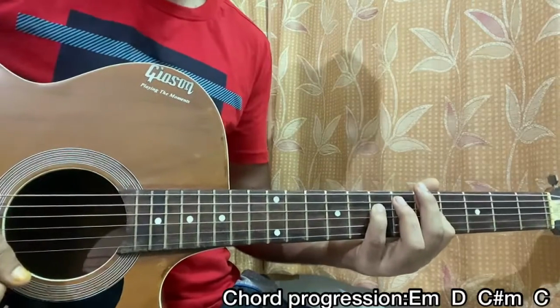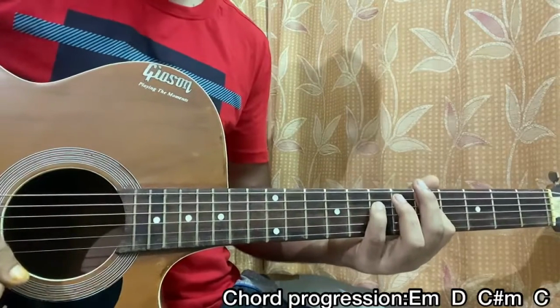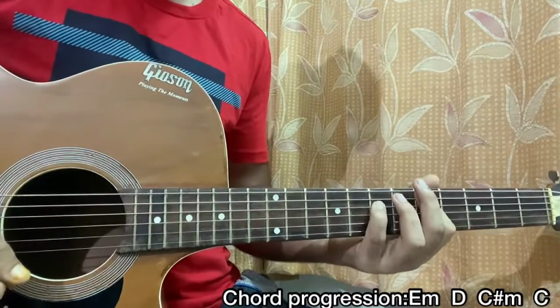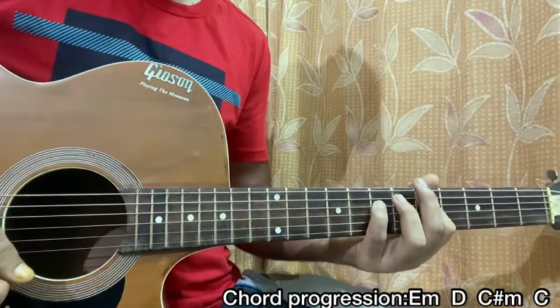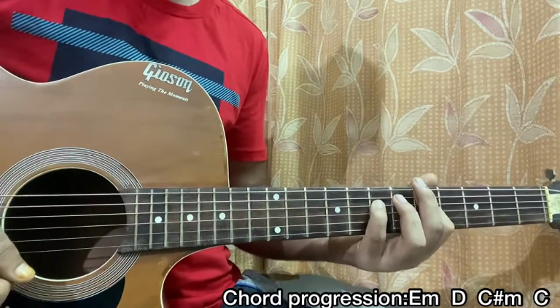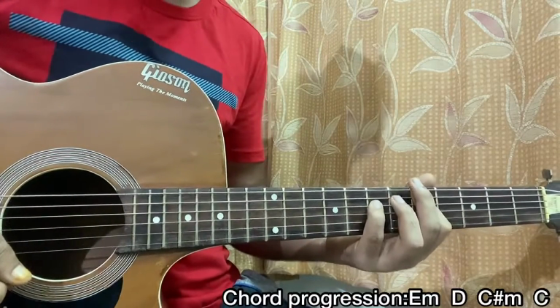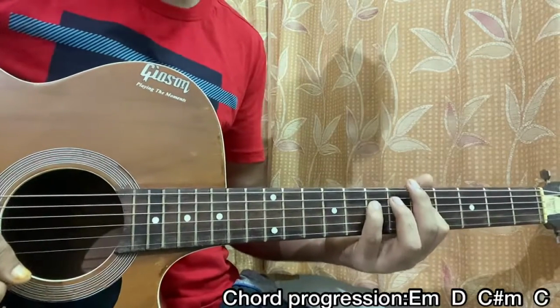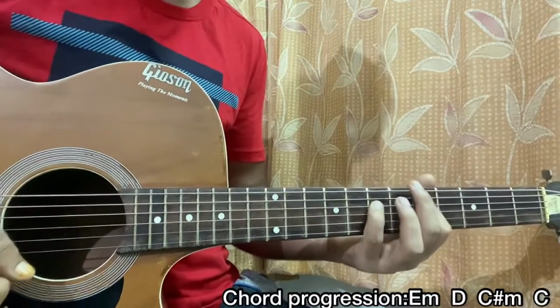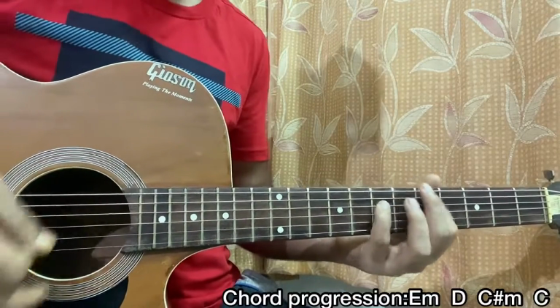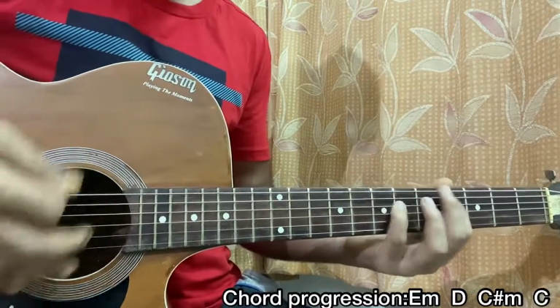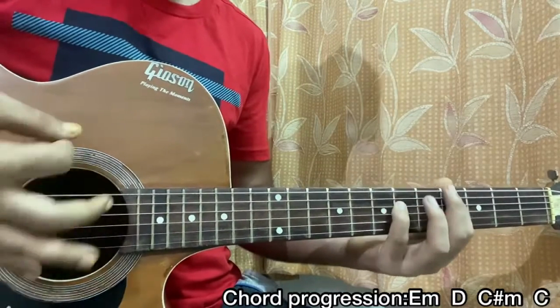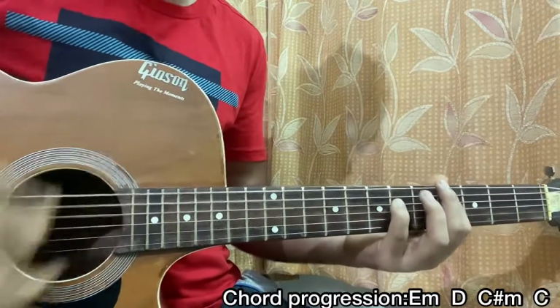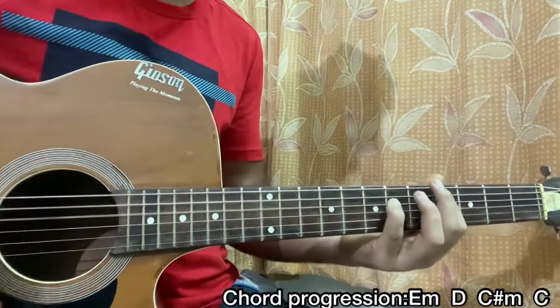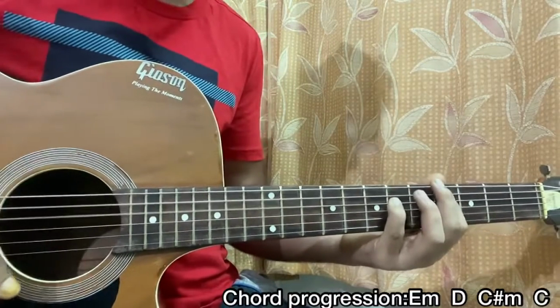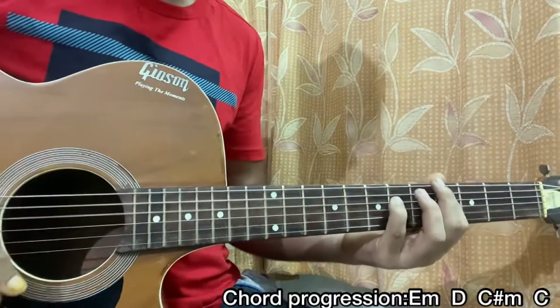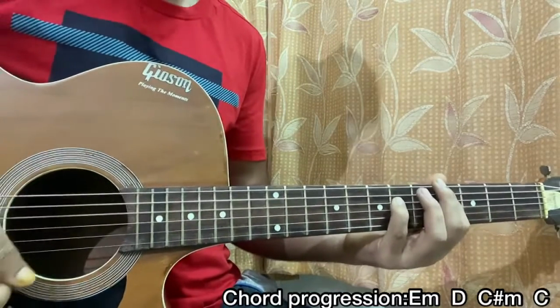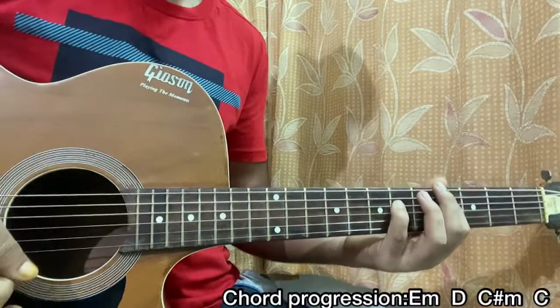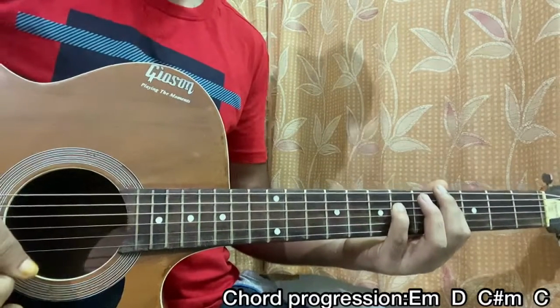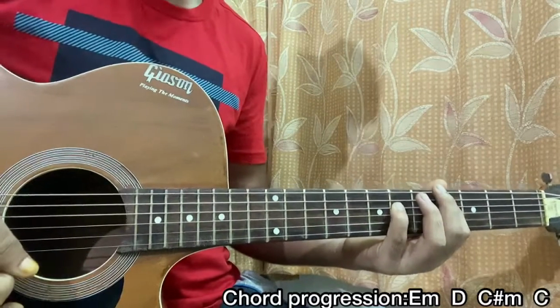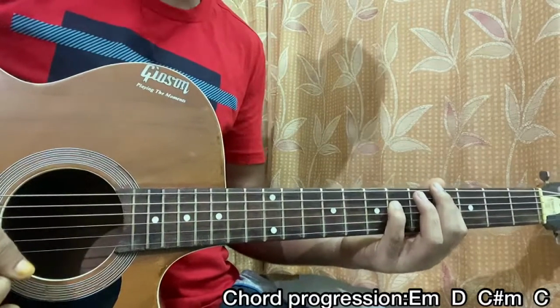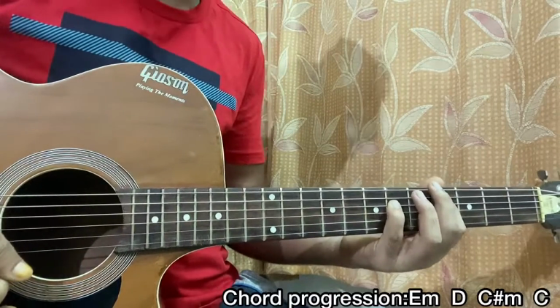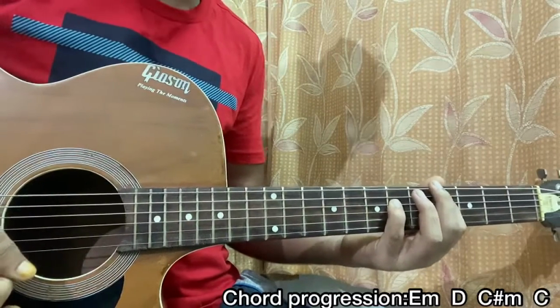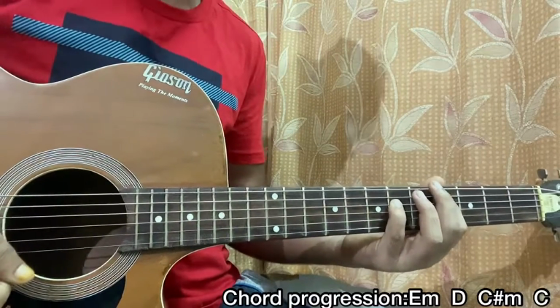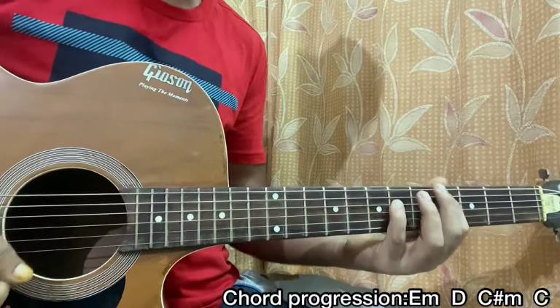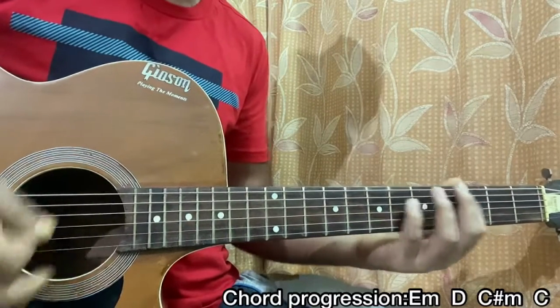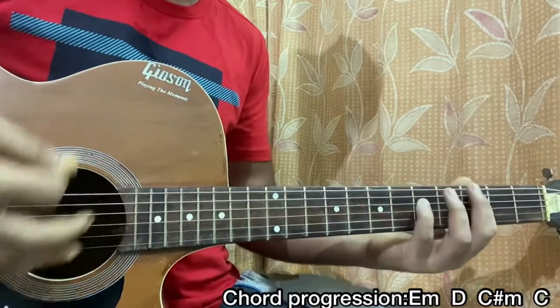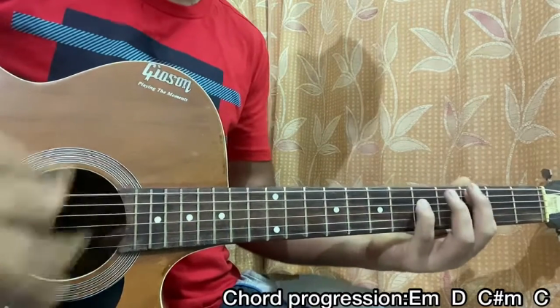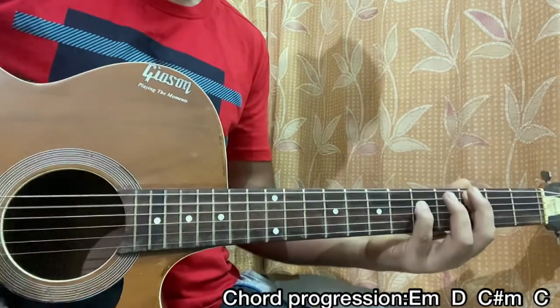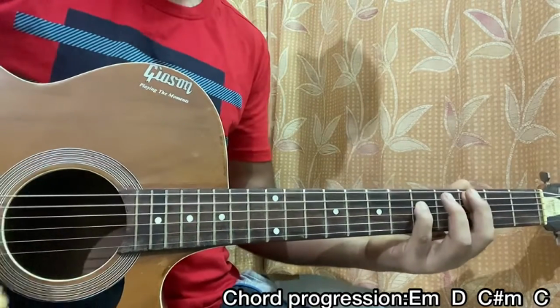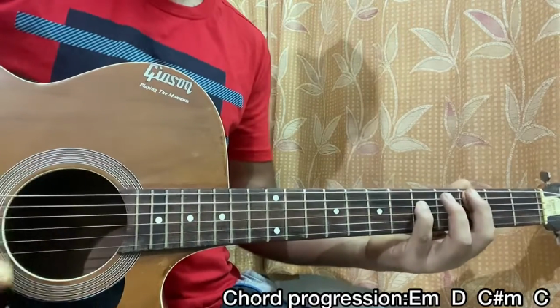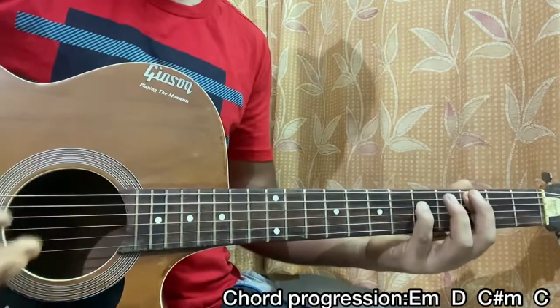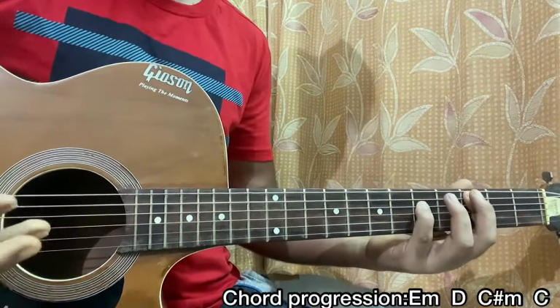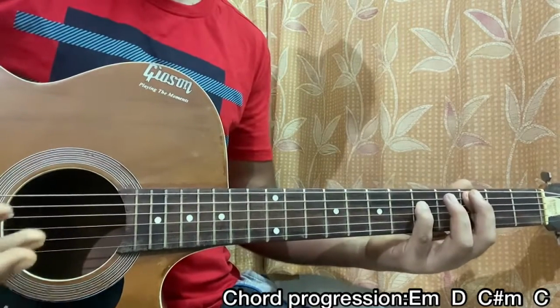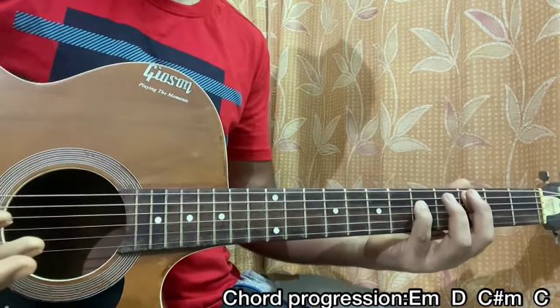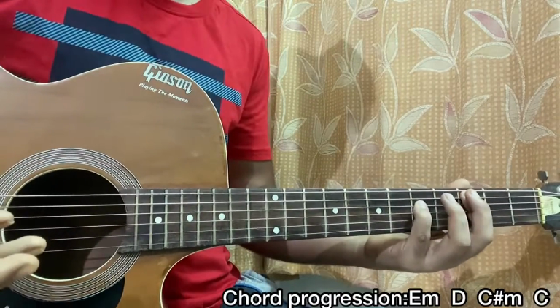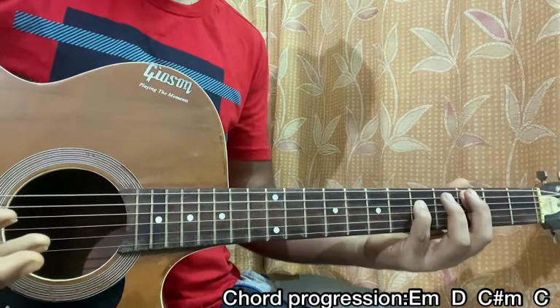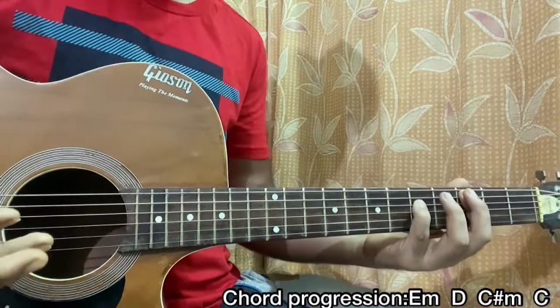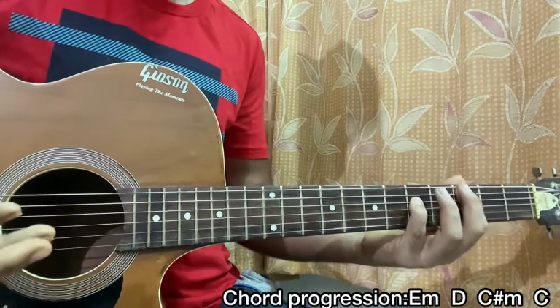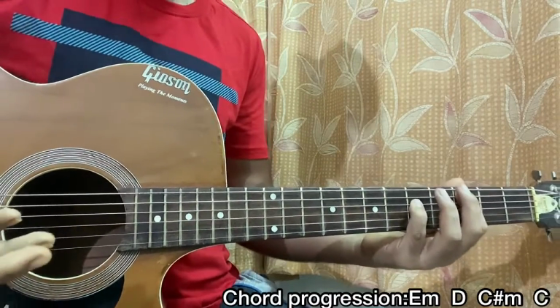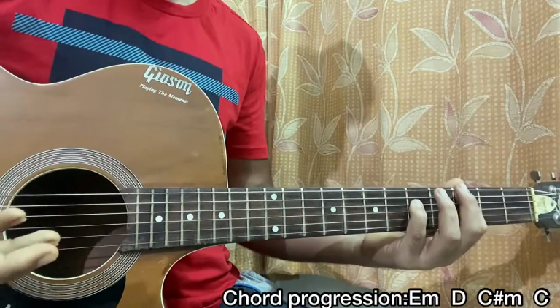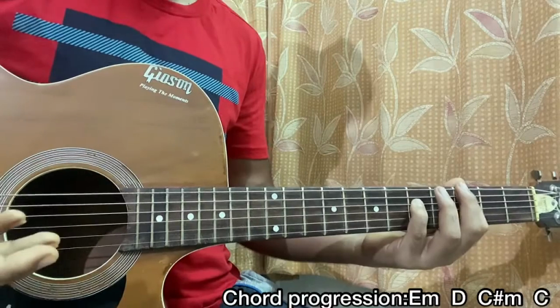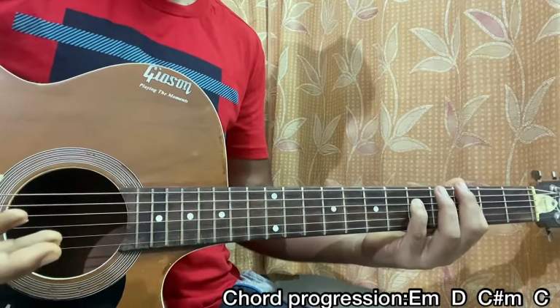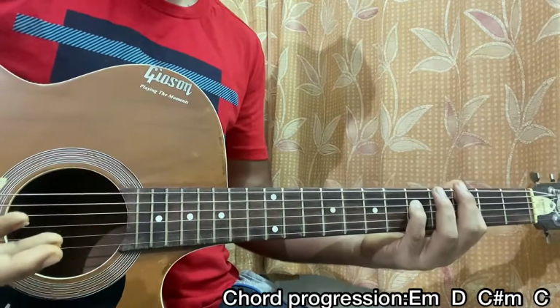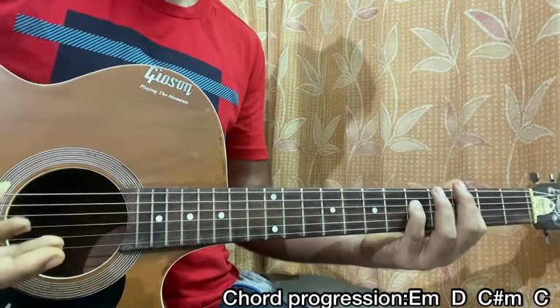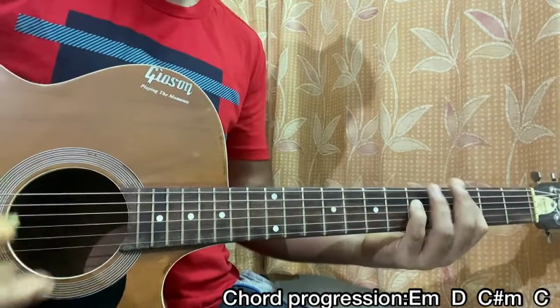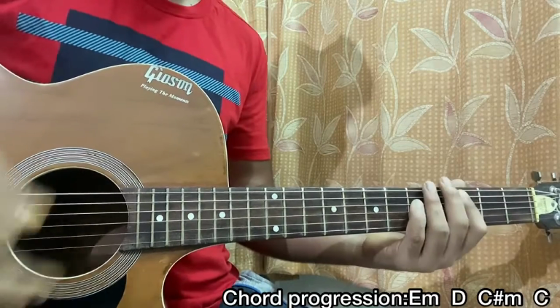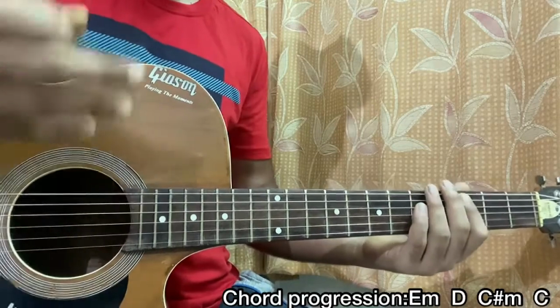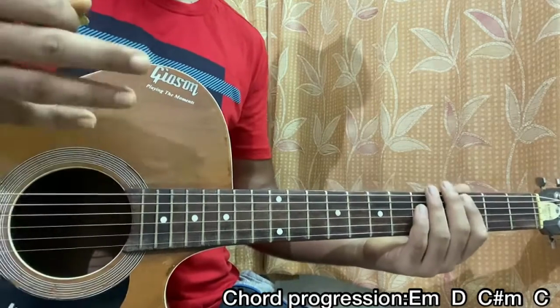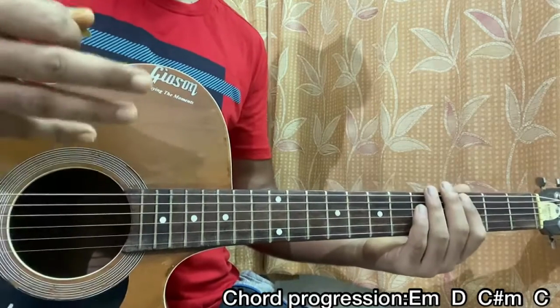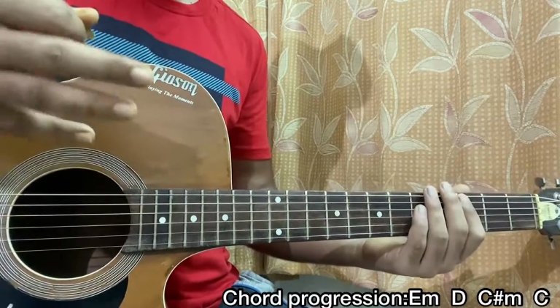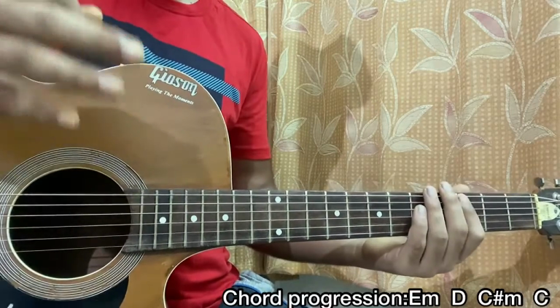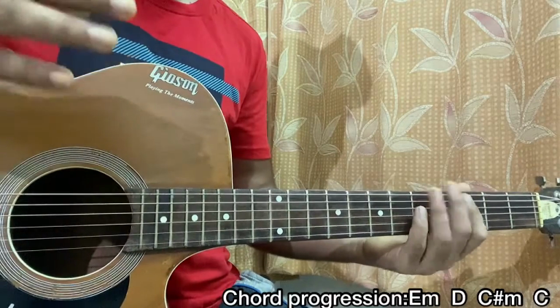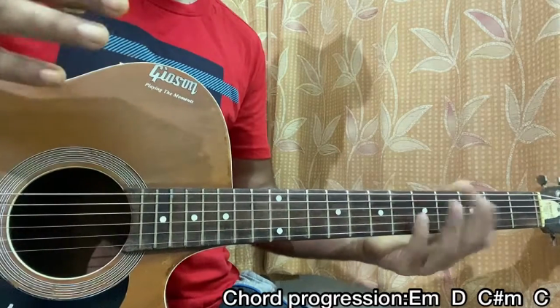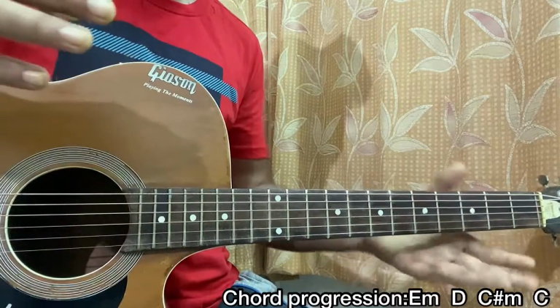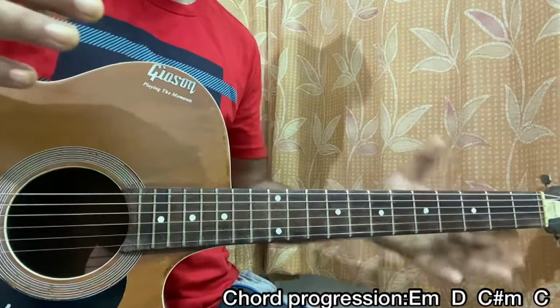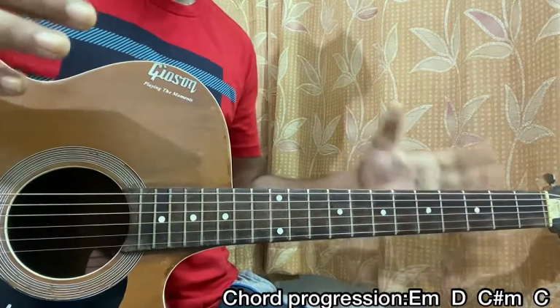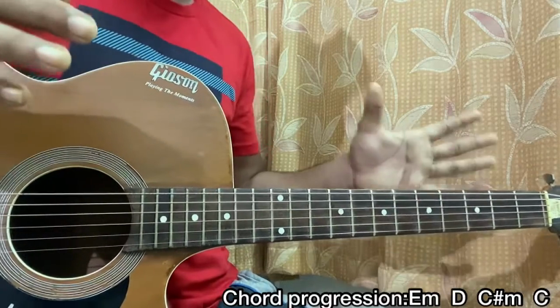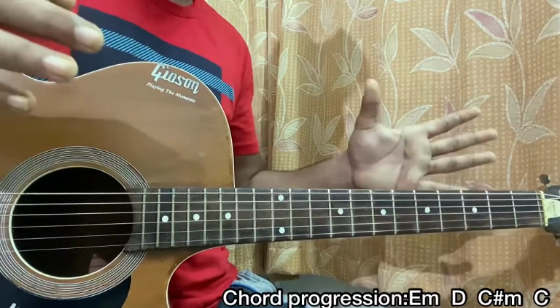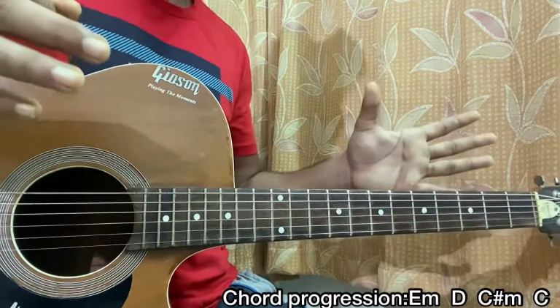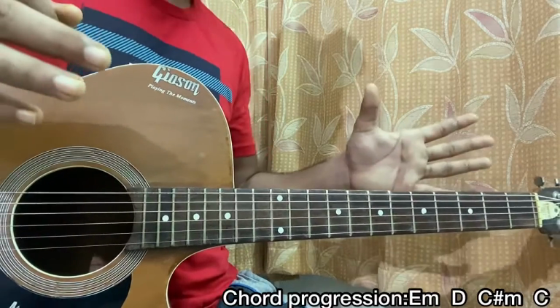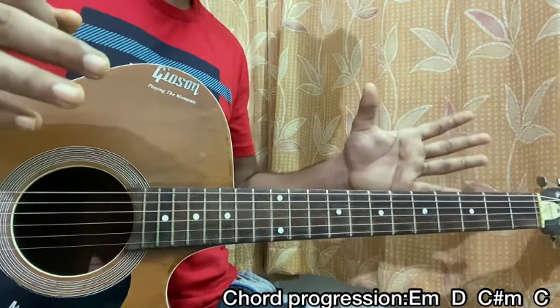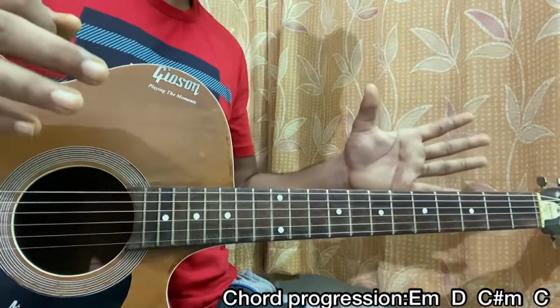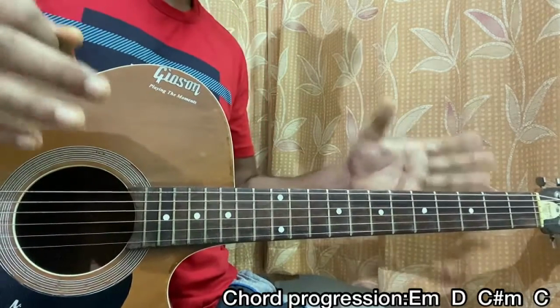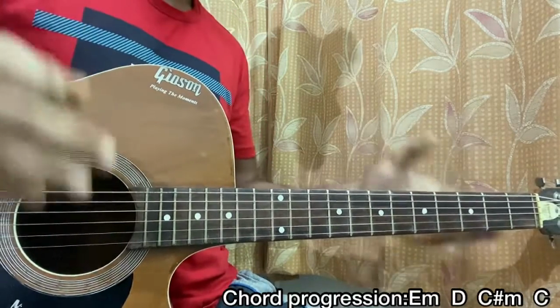Make sure to subscribe. Super easy, right? Now let's have a look at the strumming pattern.